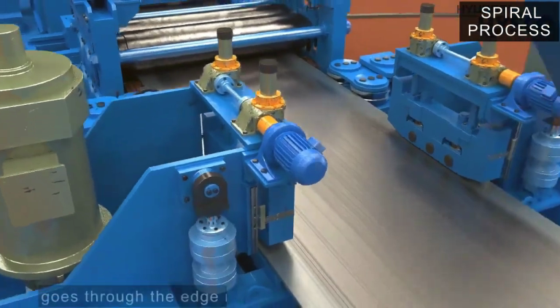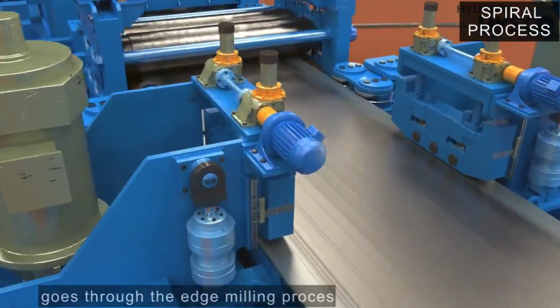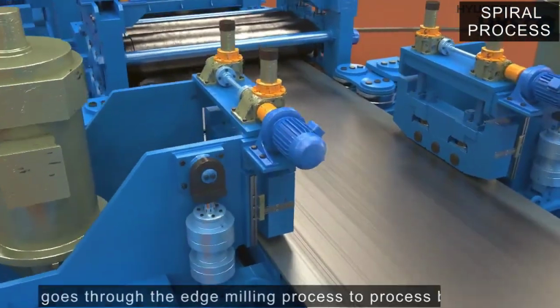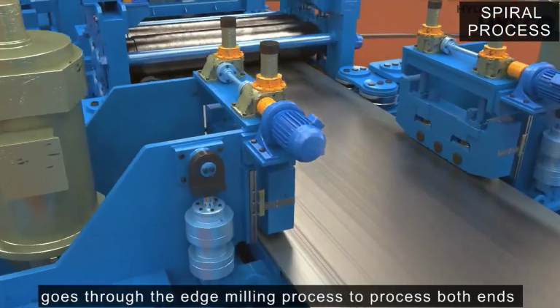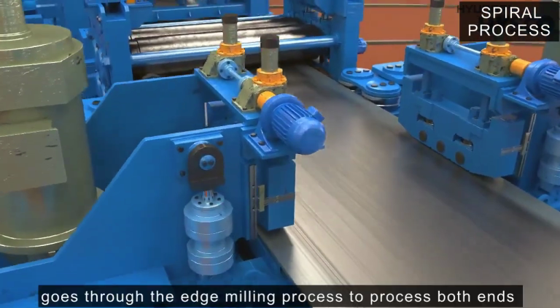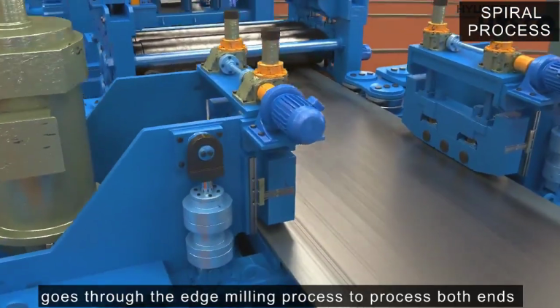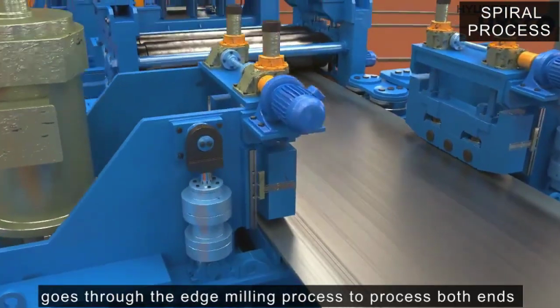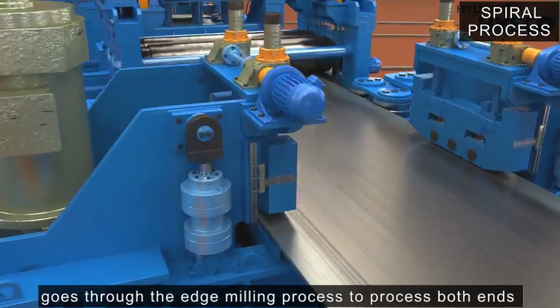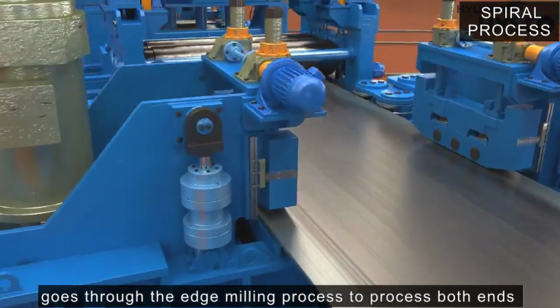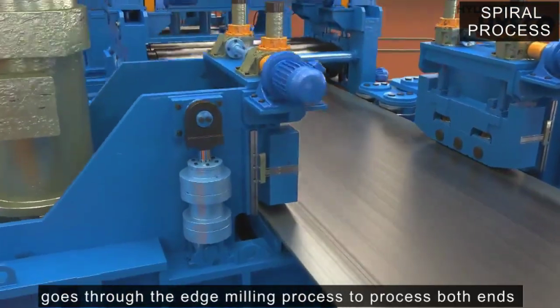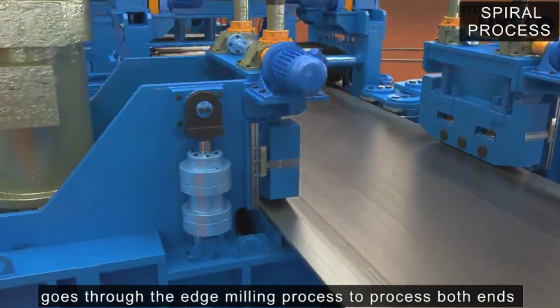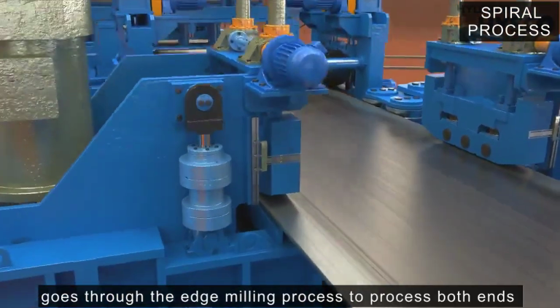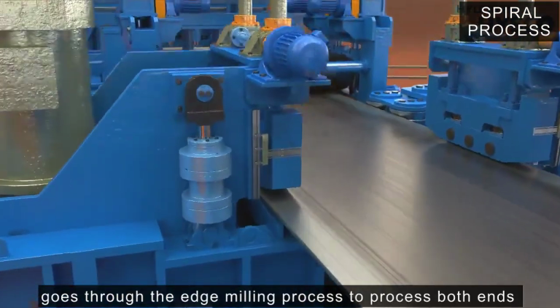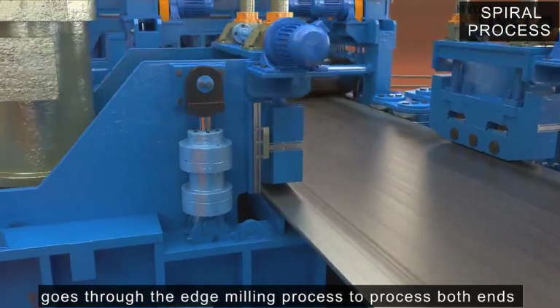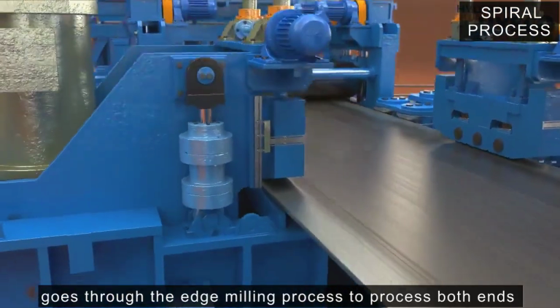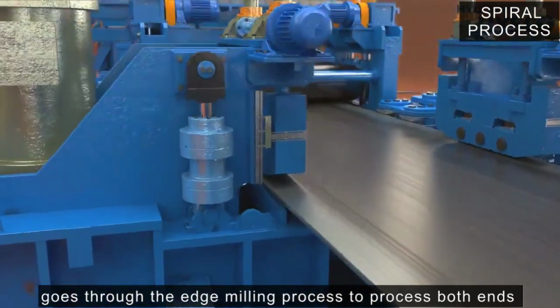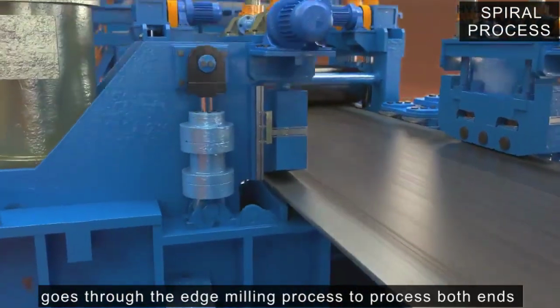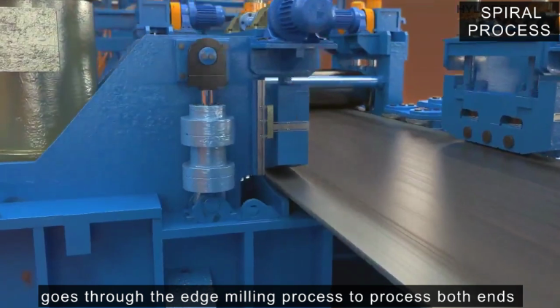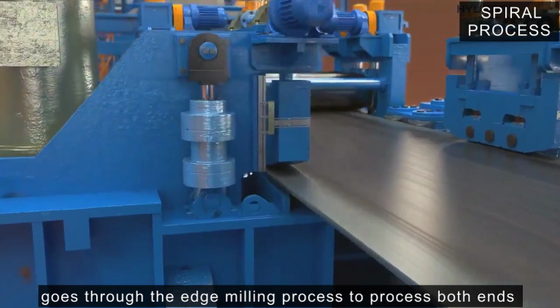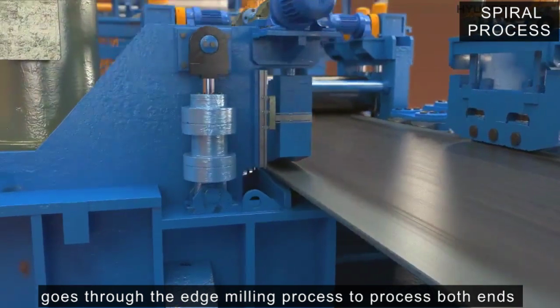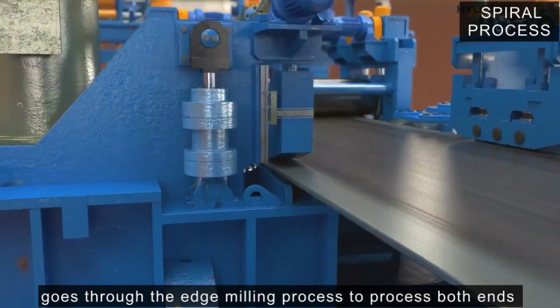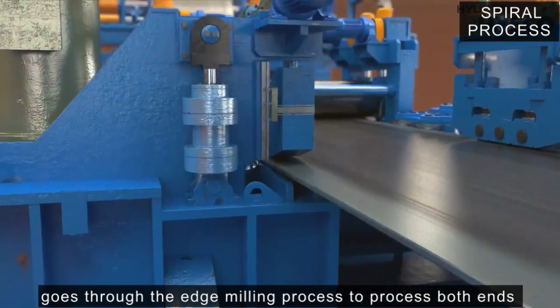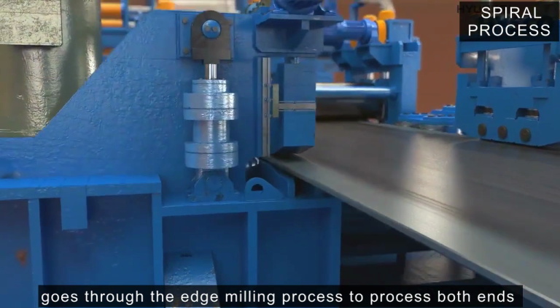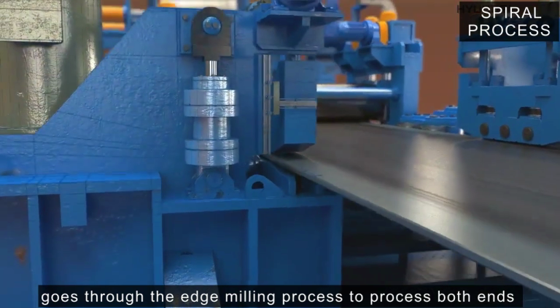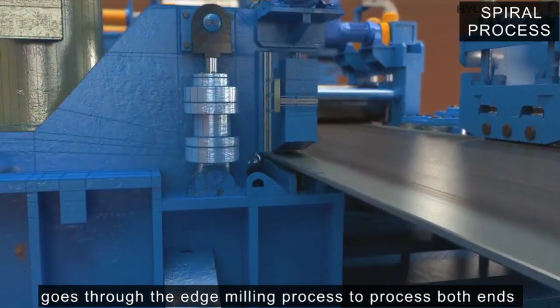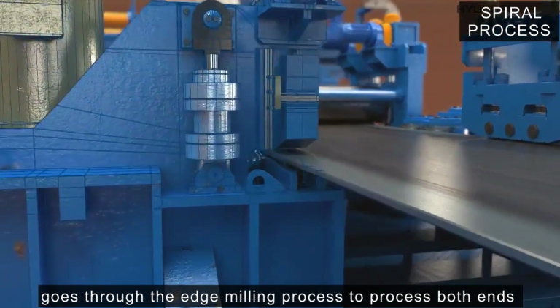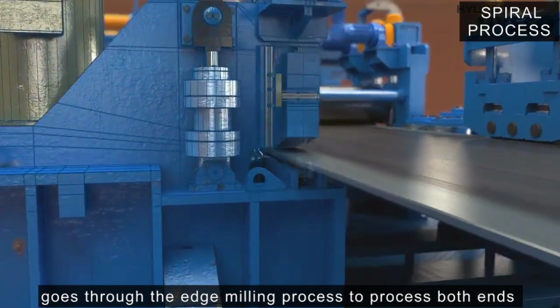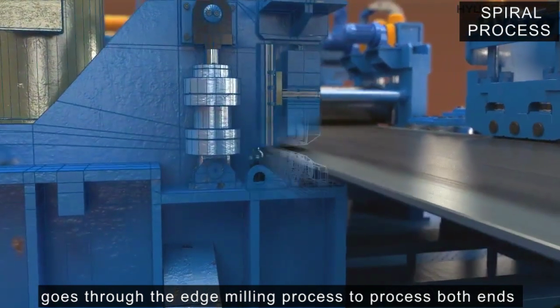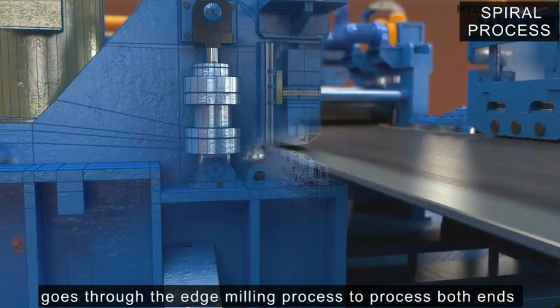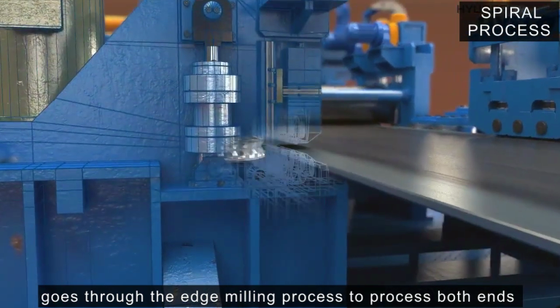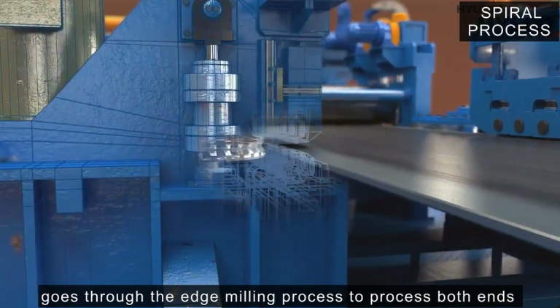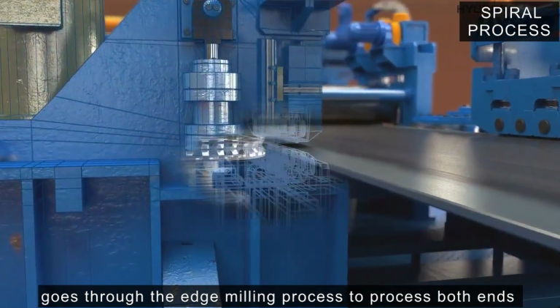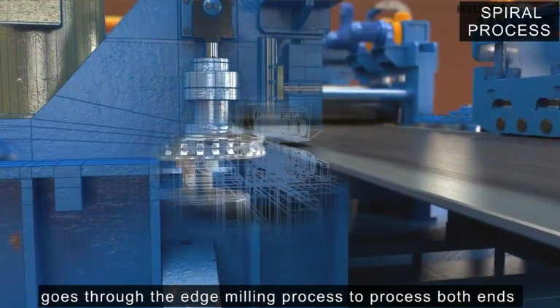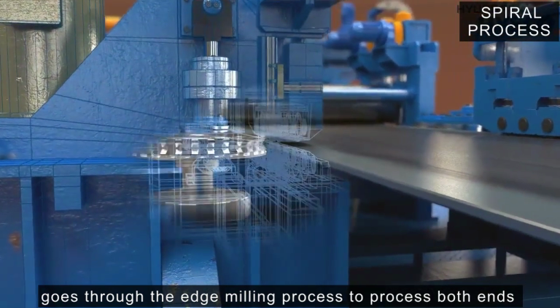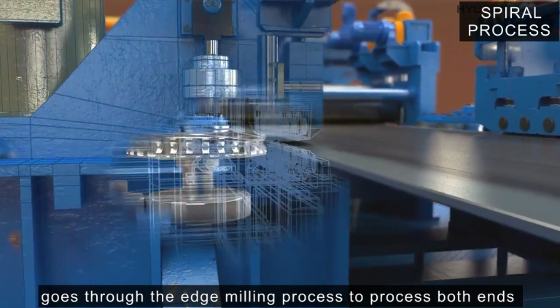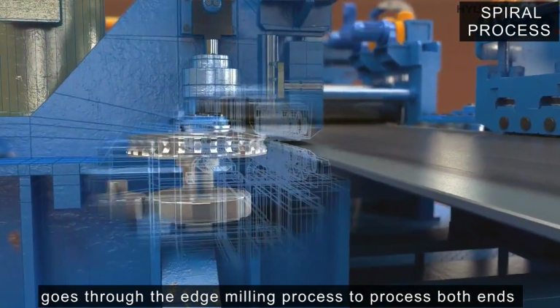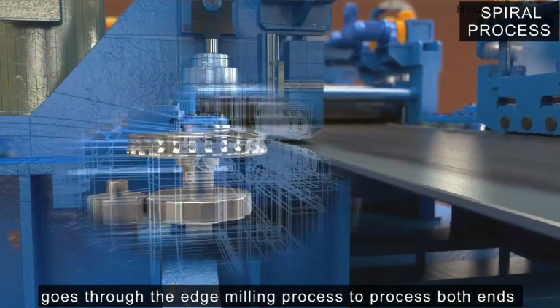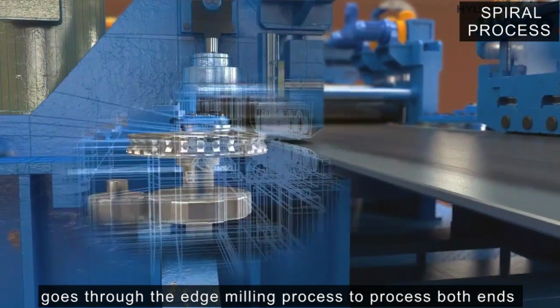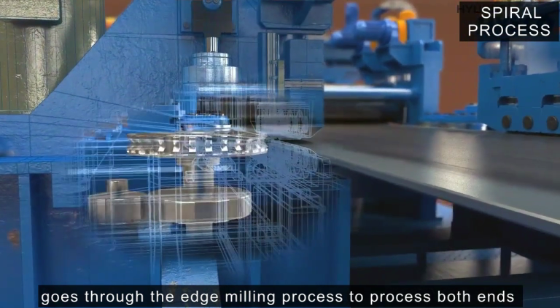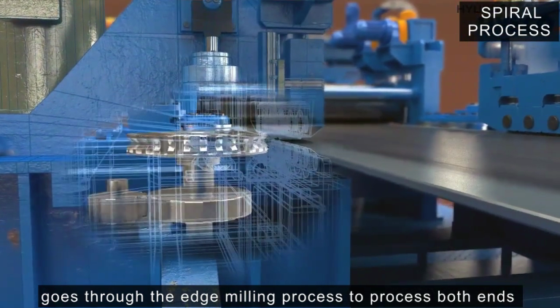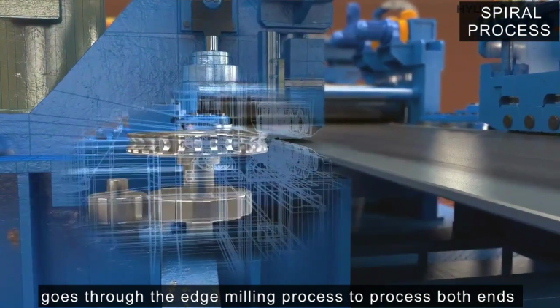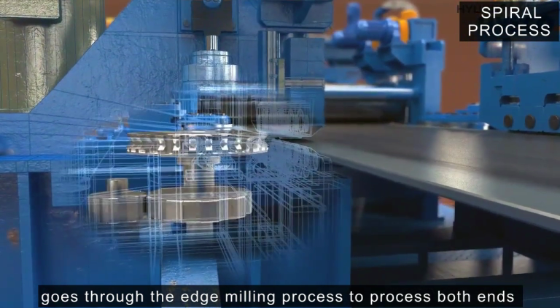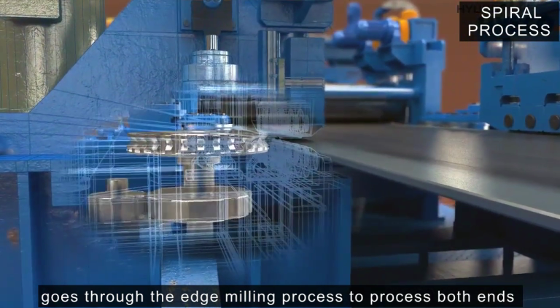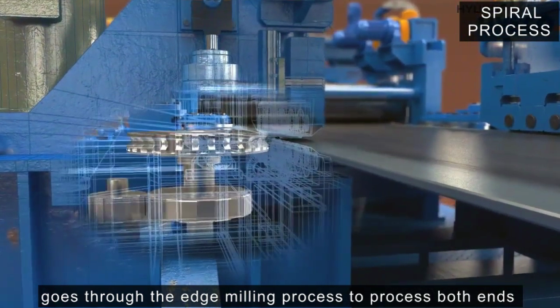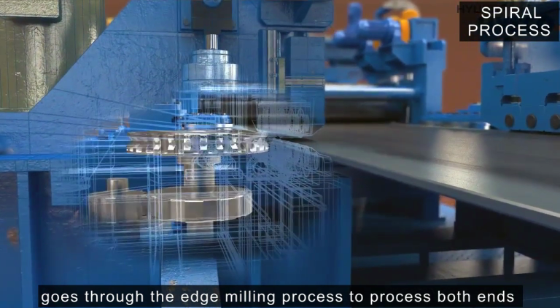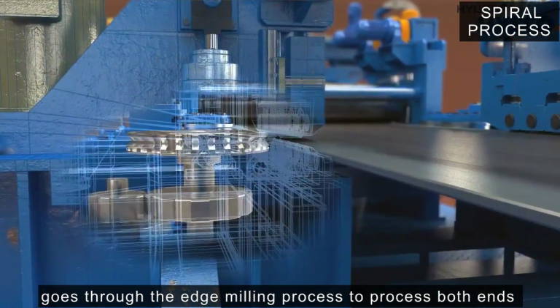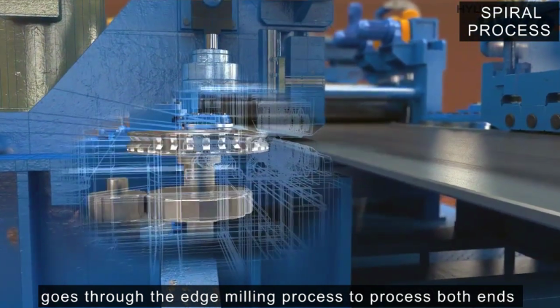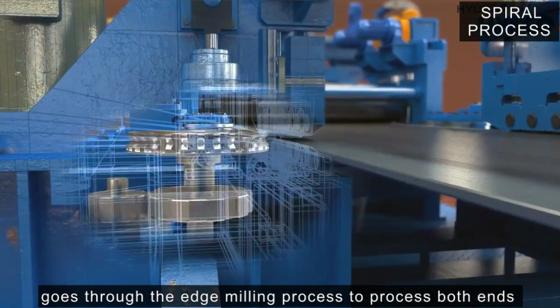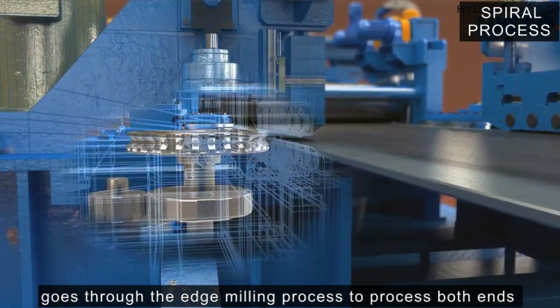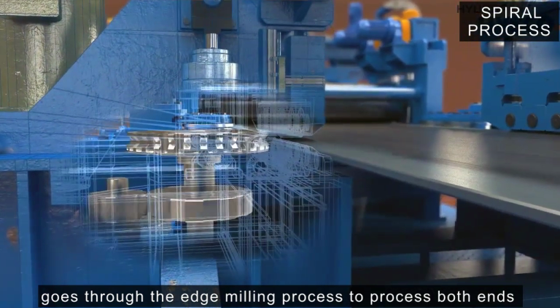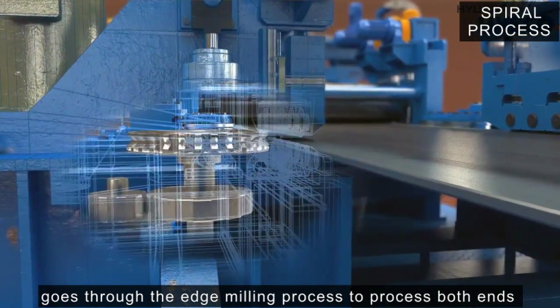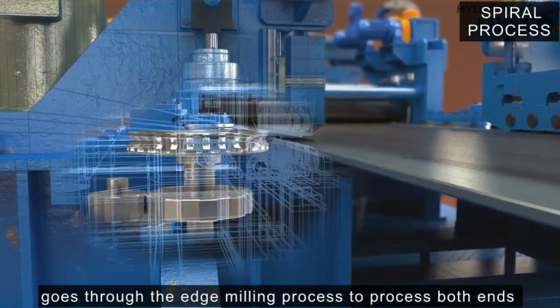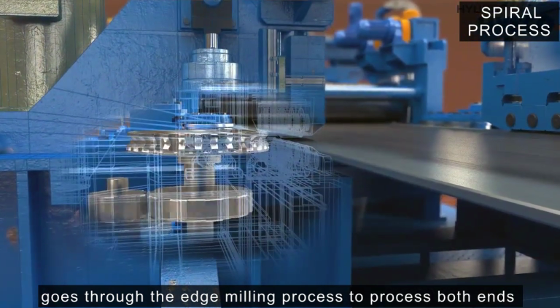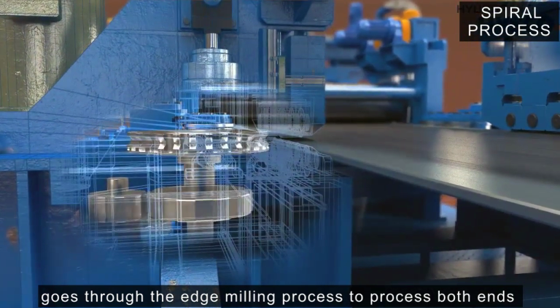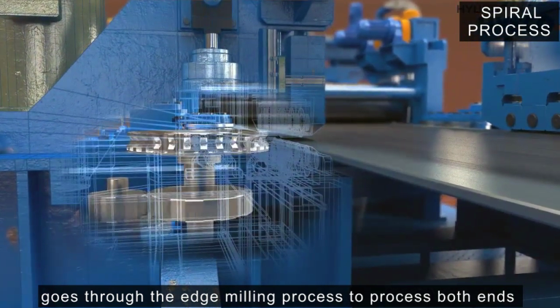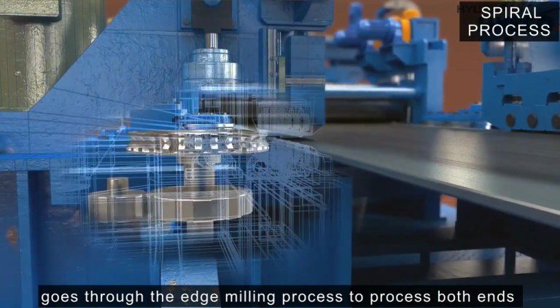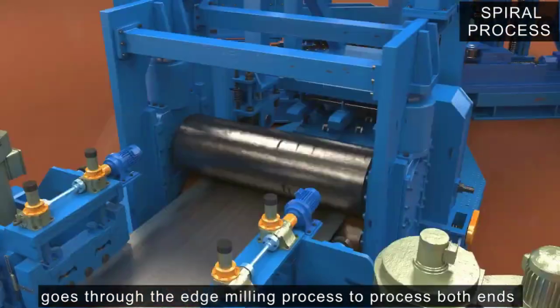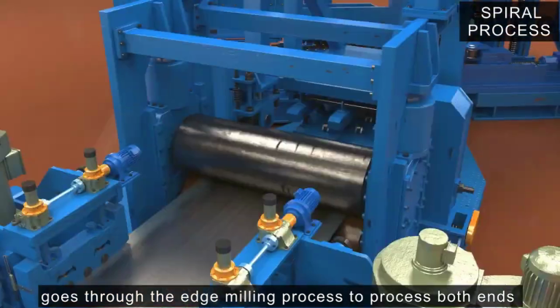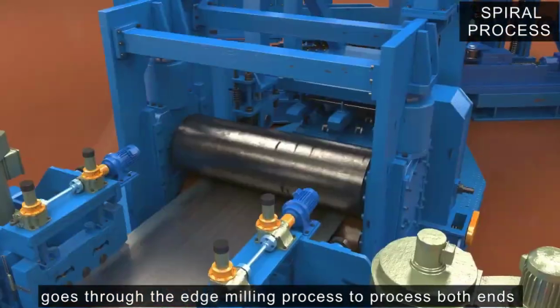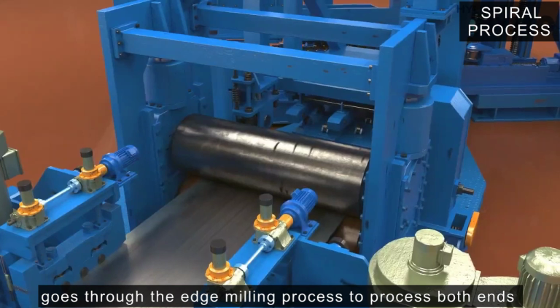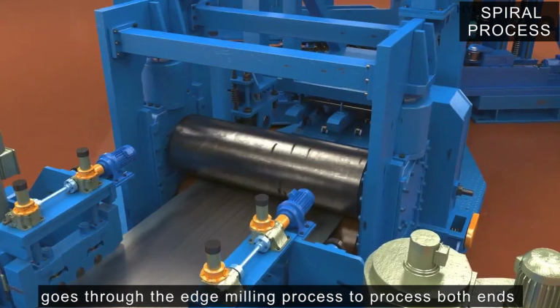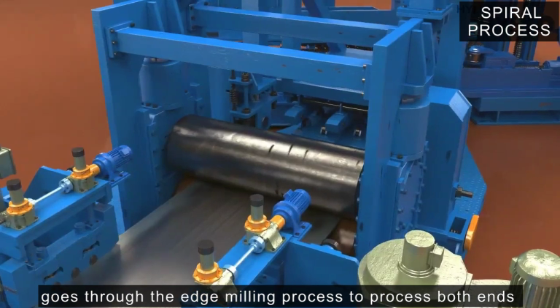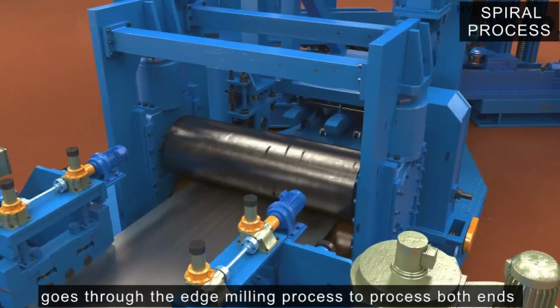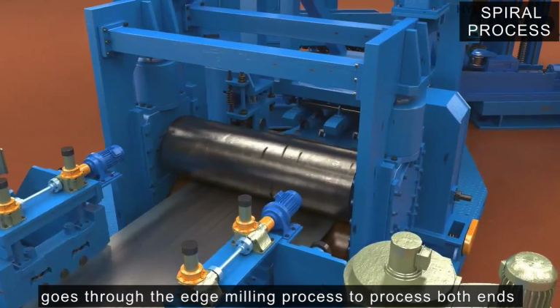The plywood coil goes through the edge milling process to process both ends, improving welding efficiency and quality.